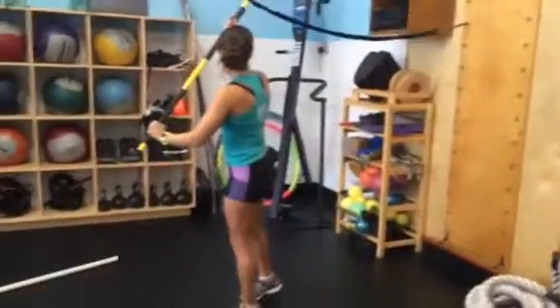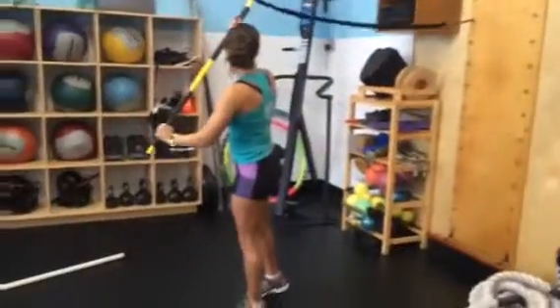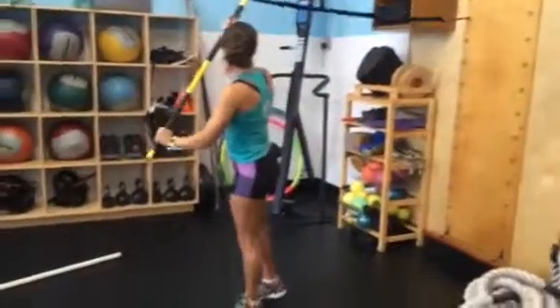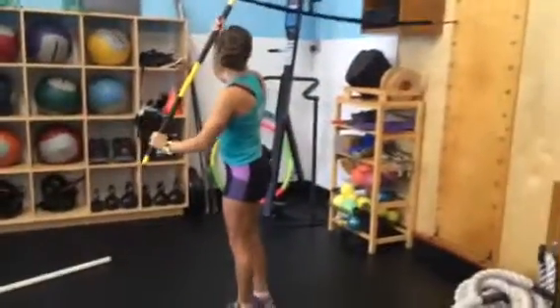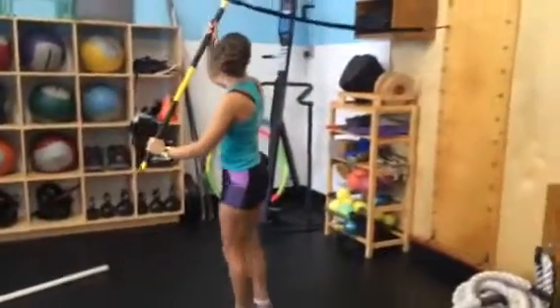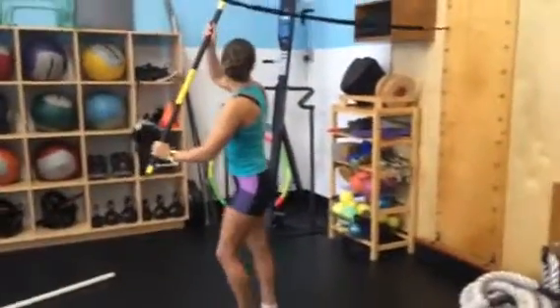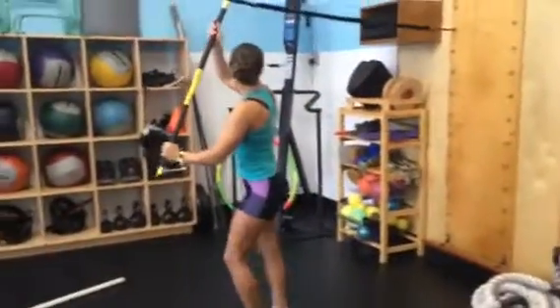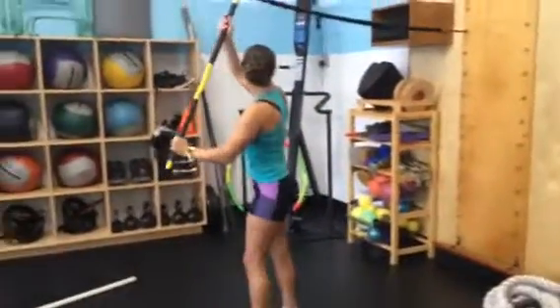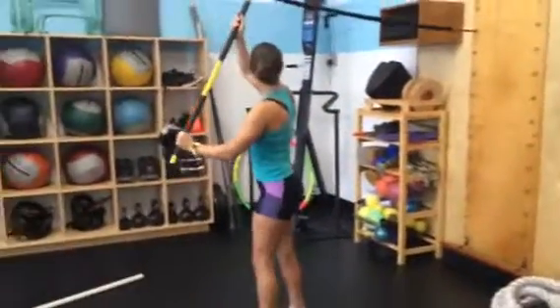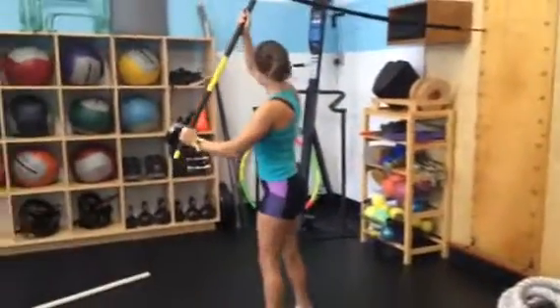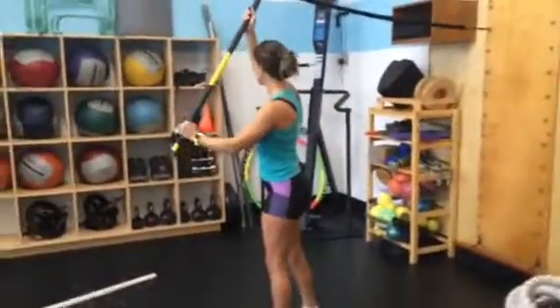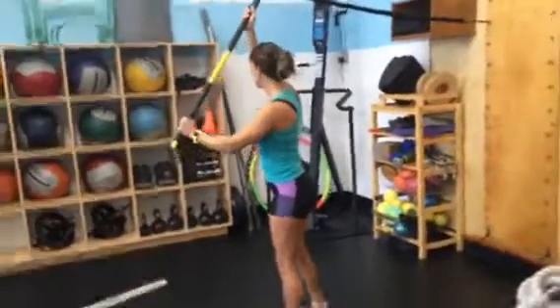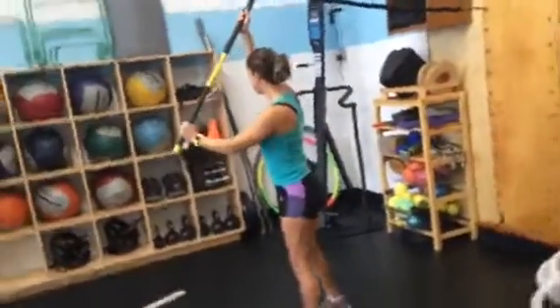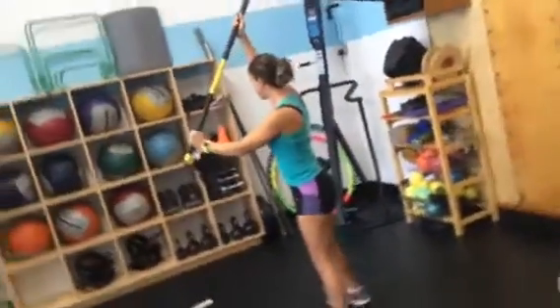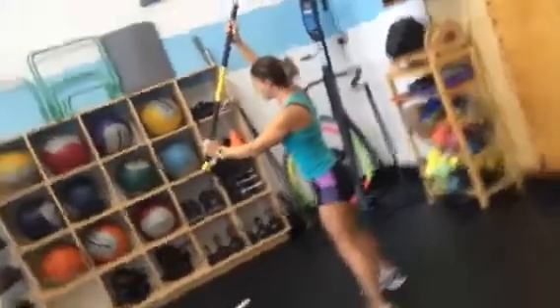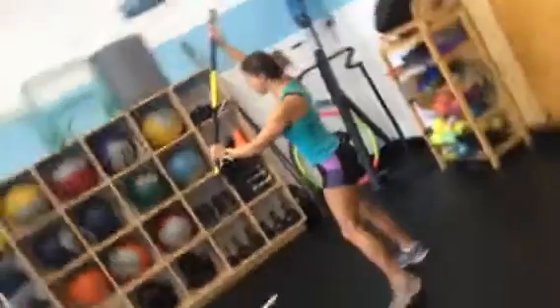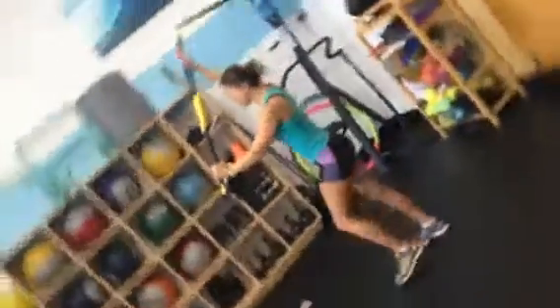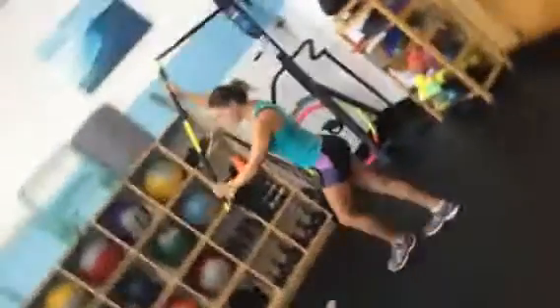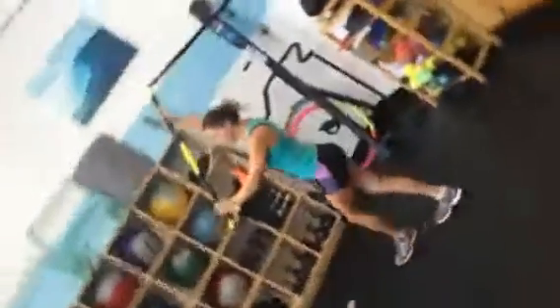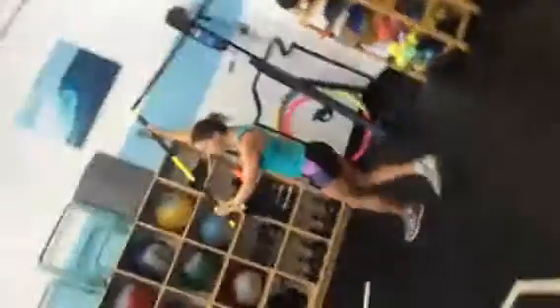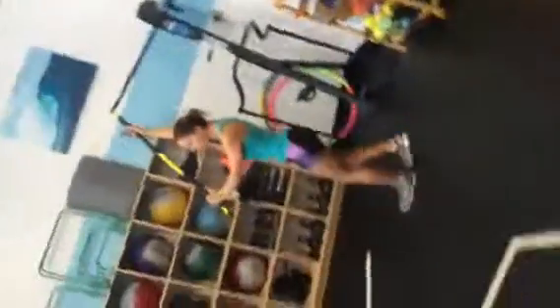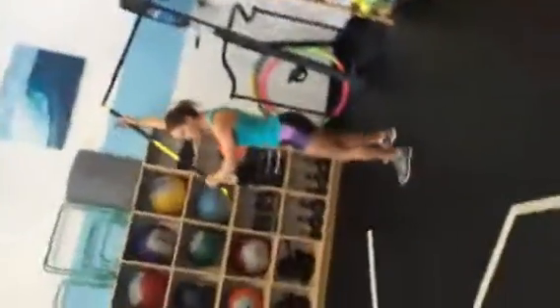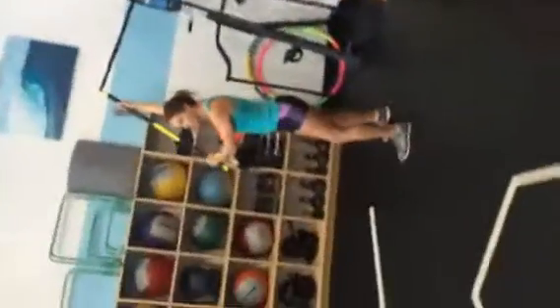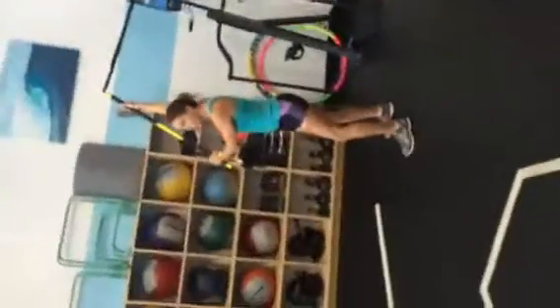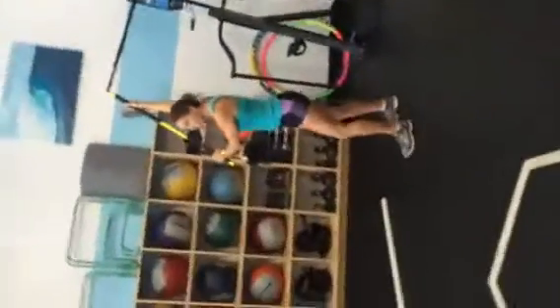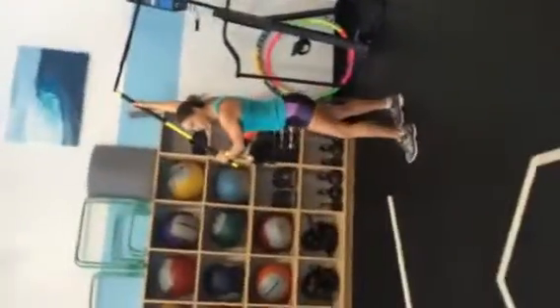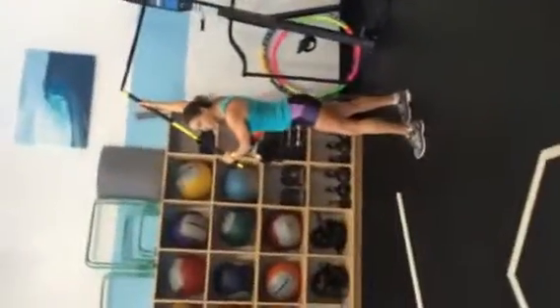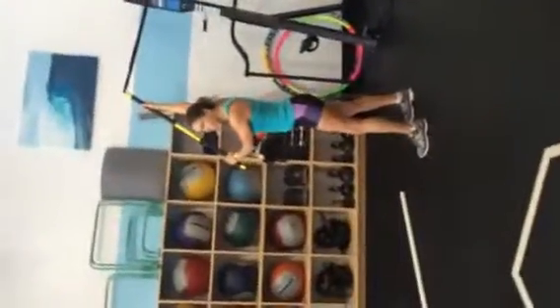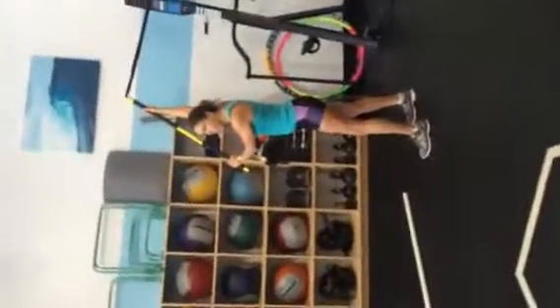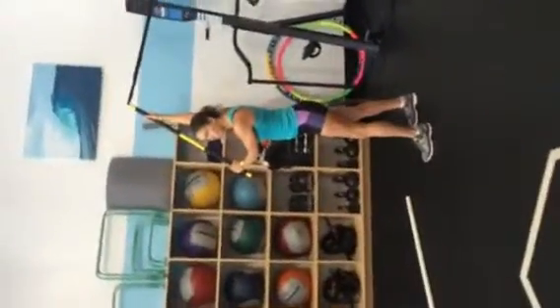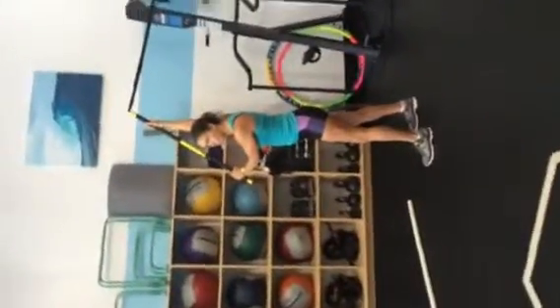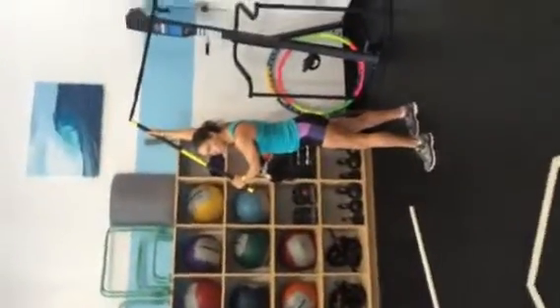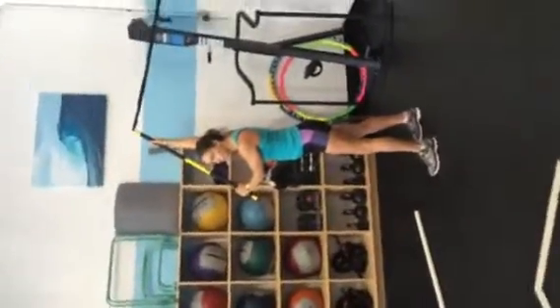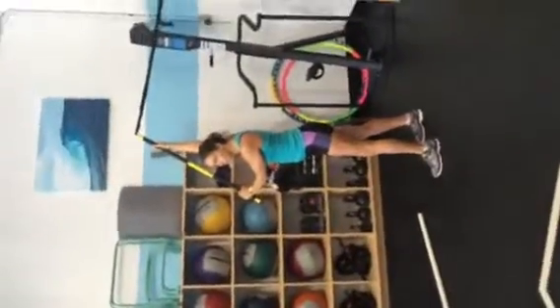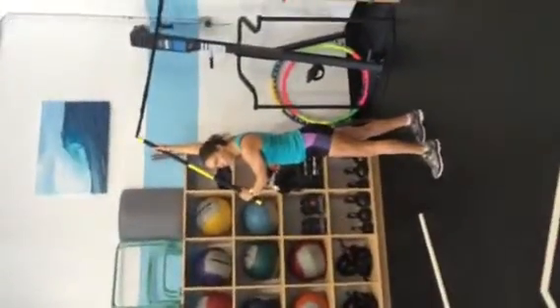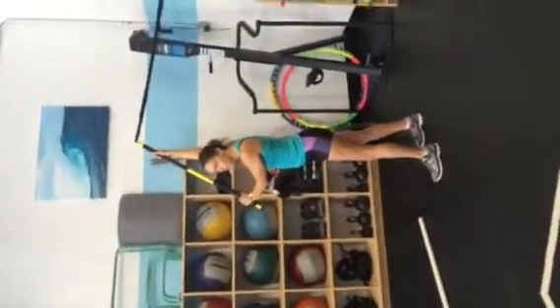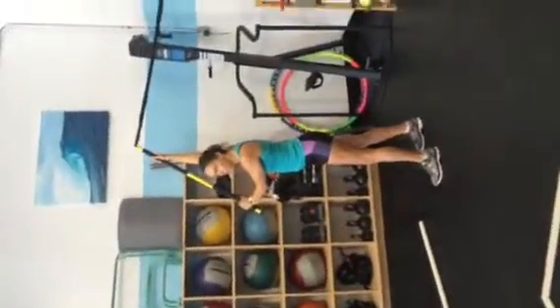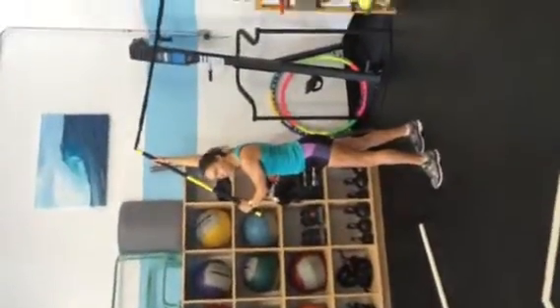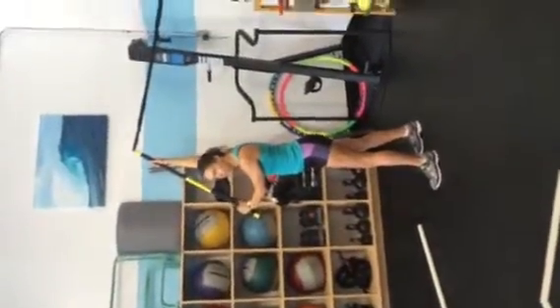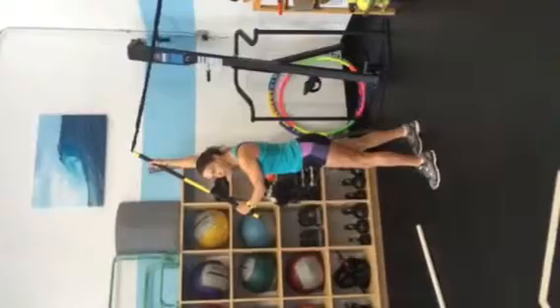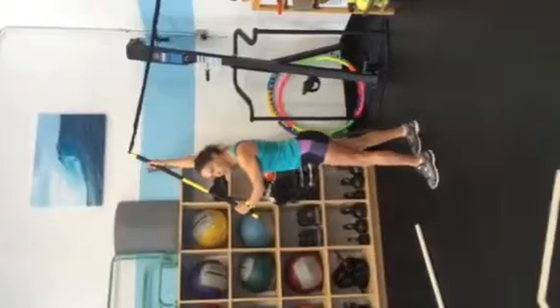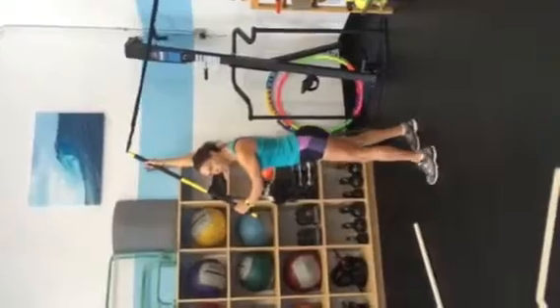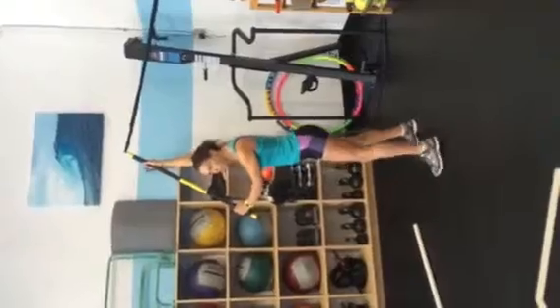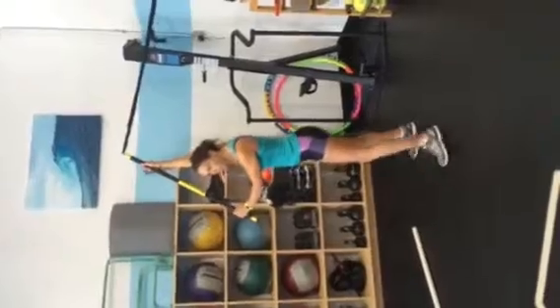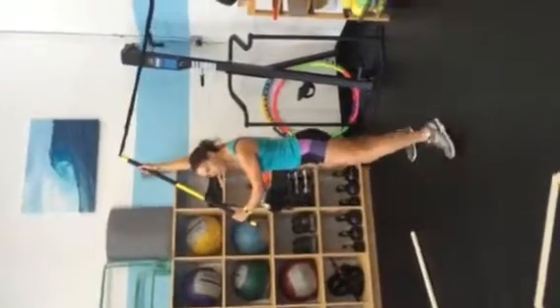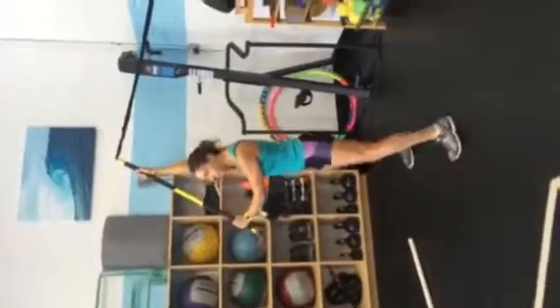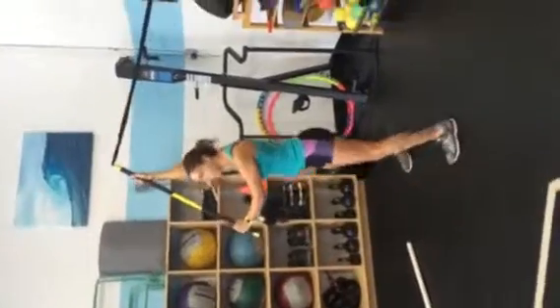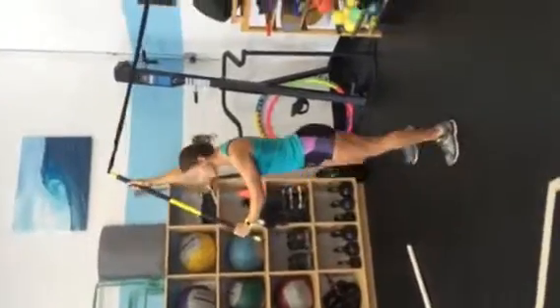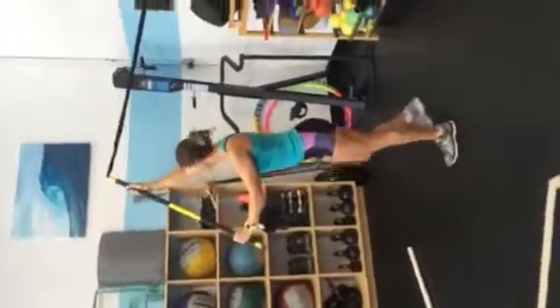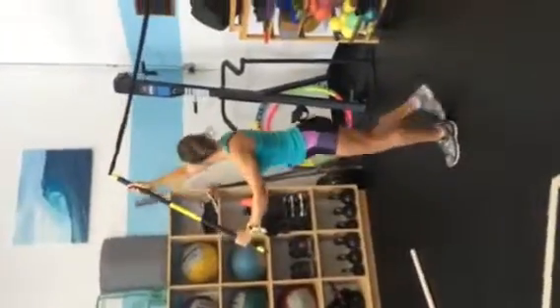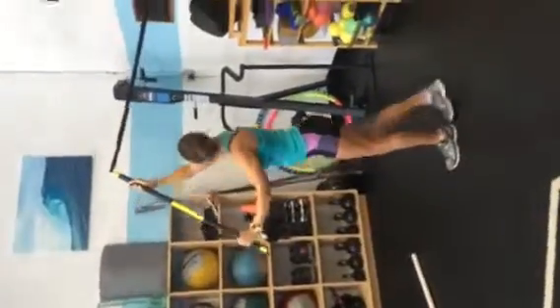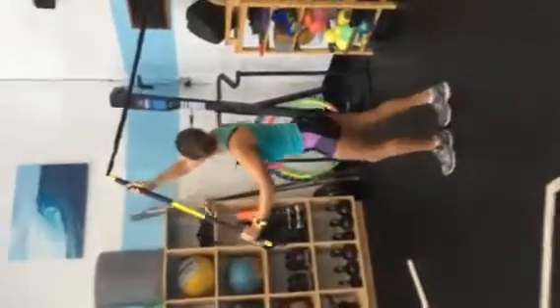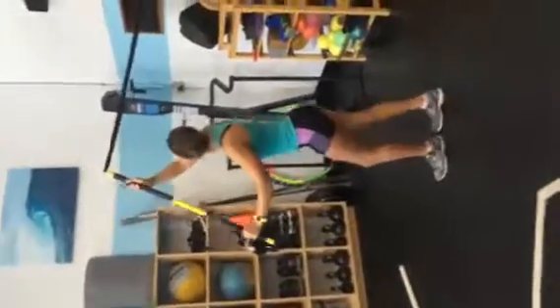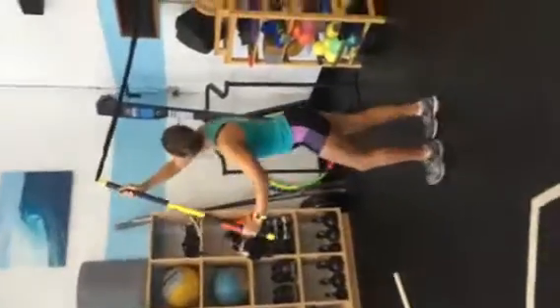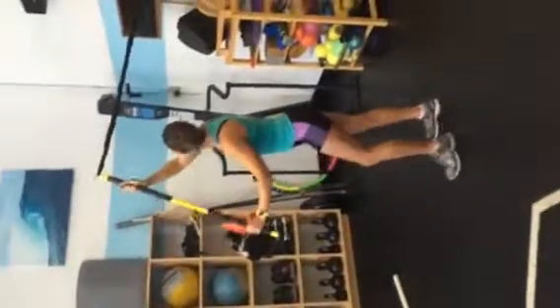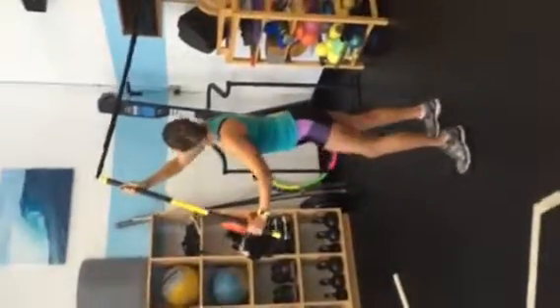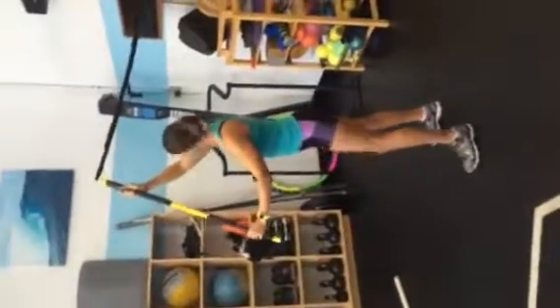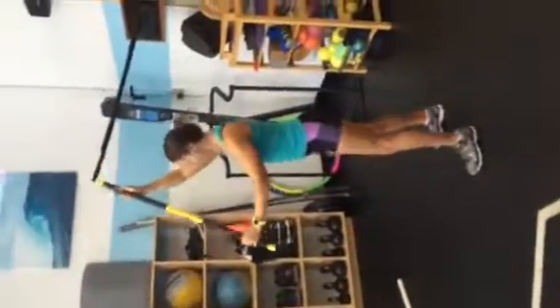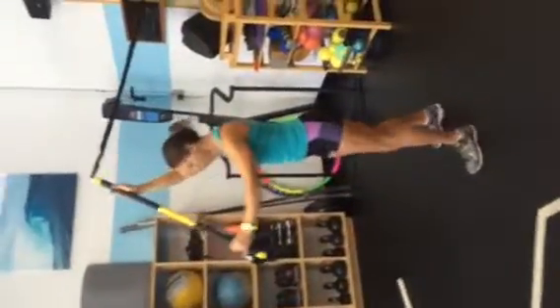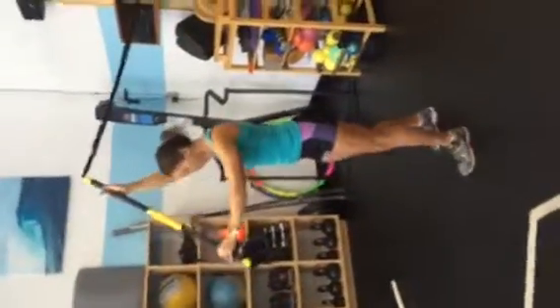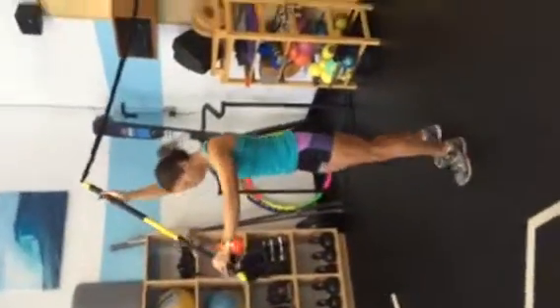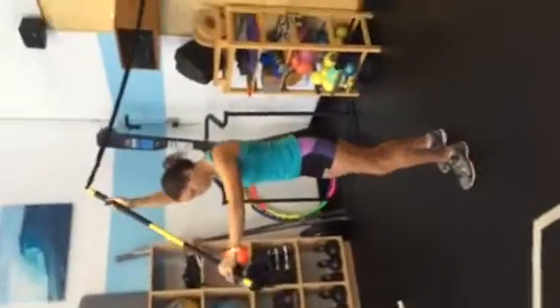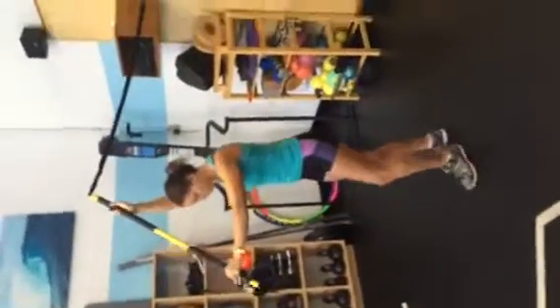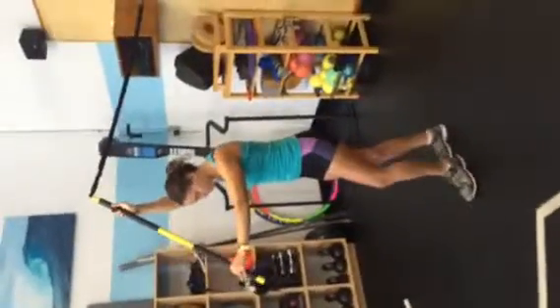Make sure you're lined up. If you're over here trying to do it, it's not going to work. So line yourself up with the spring.